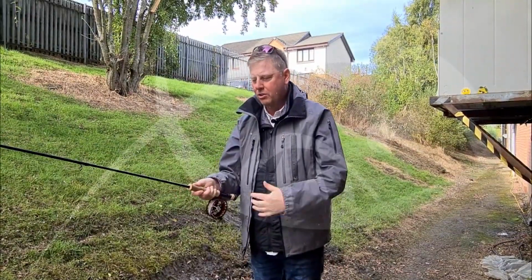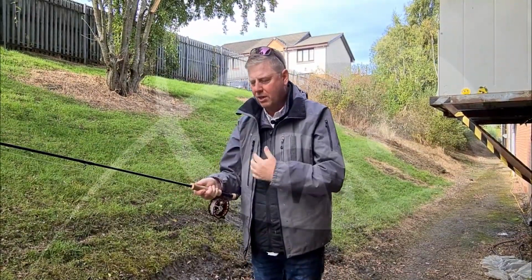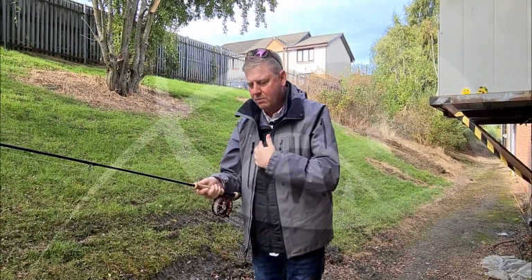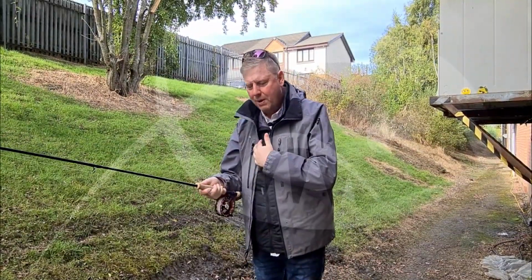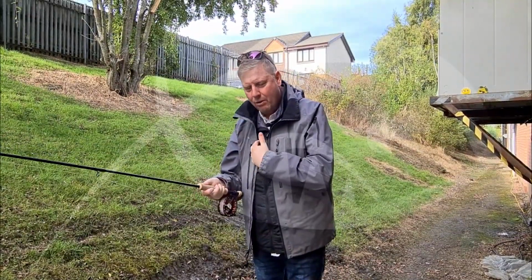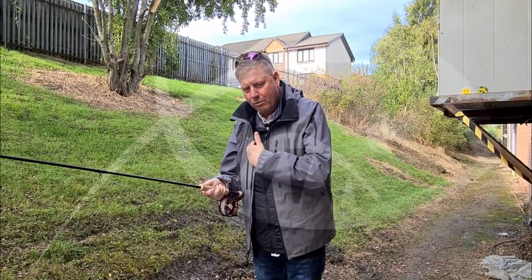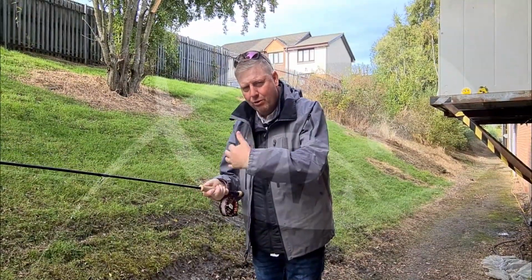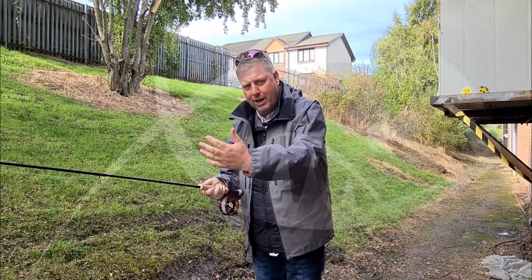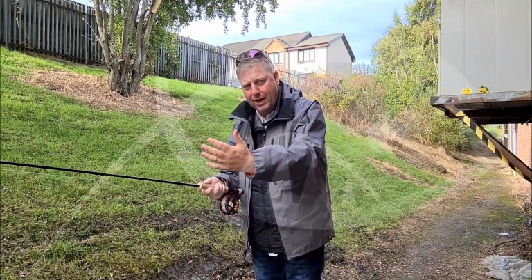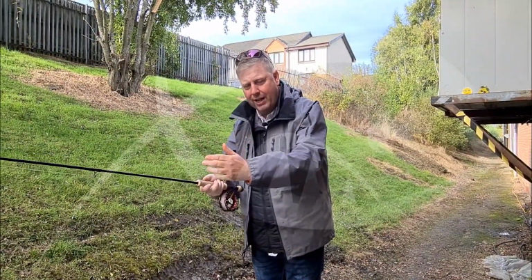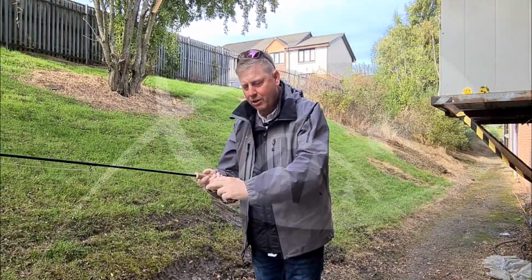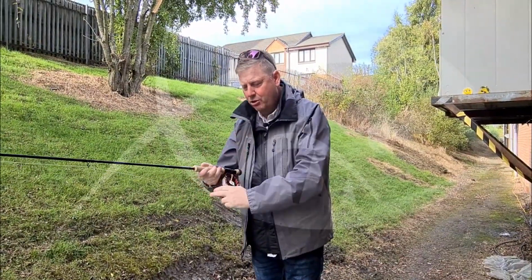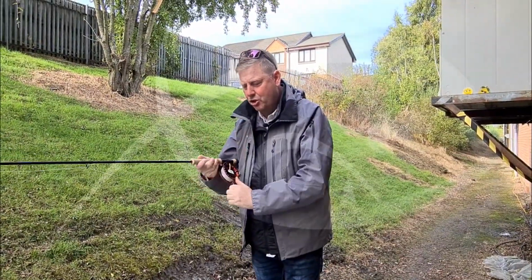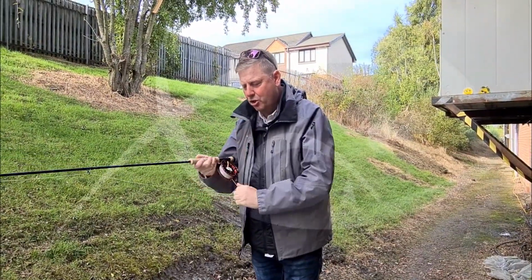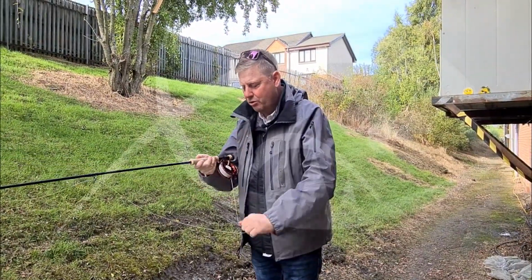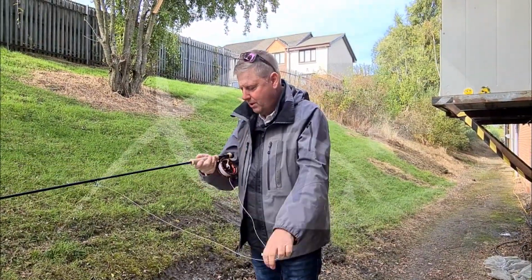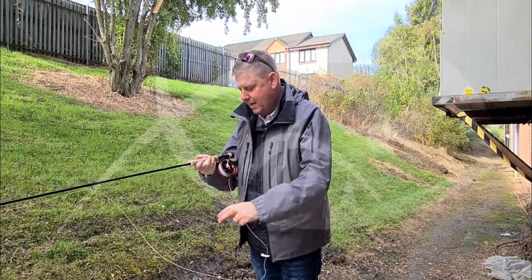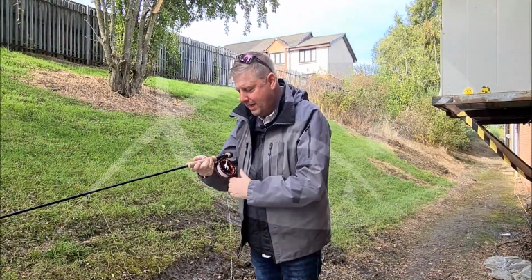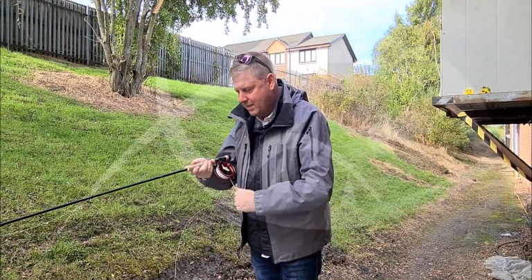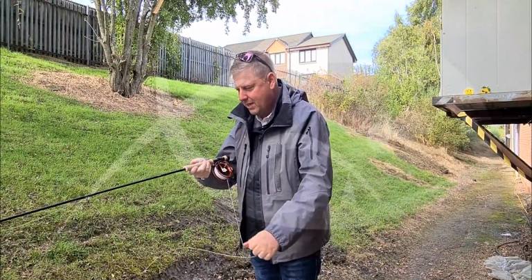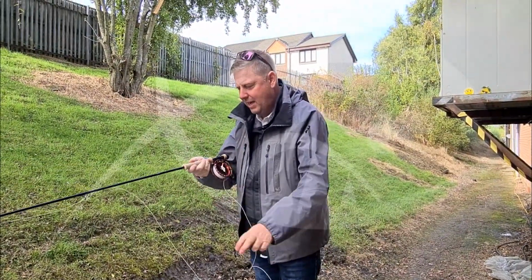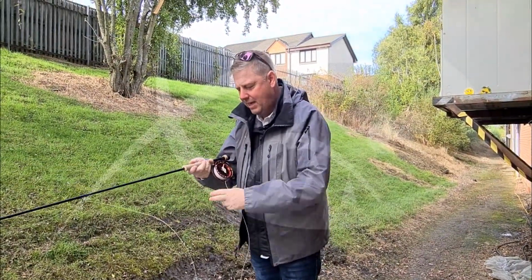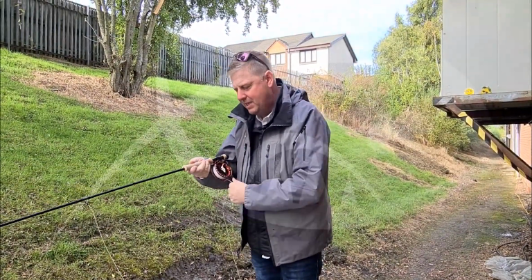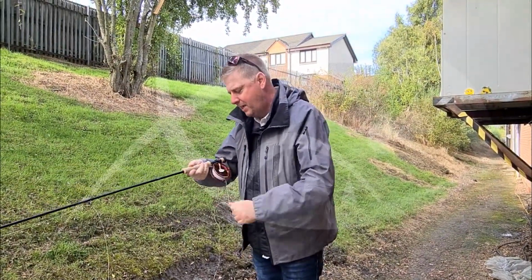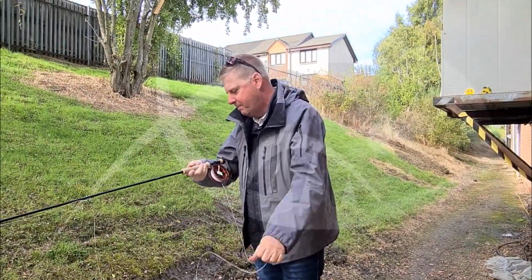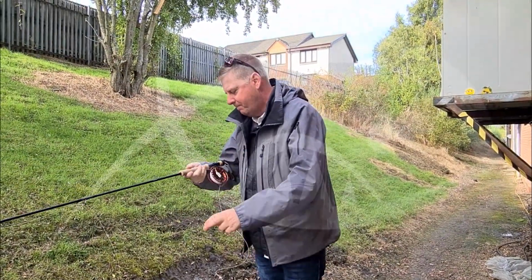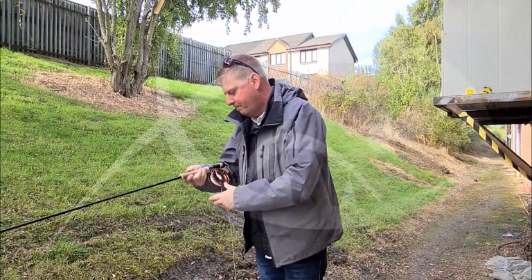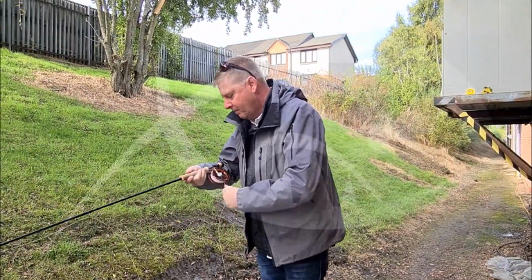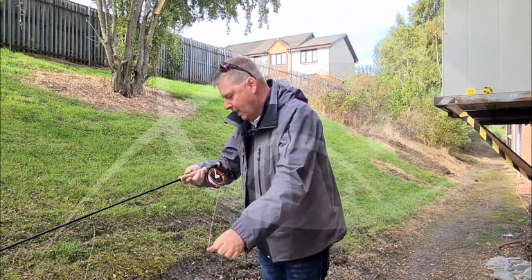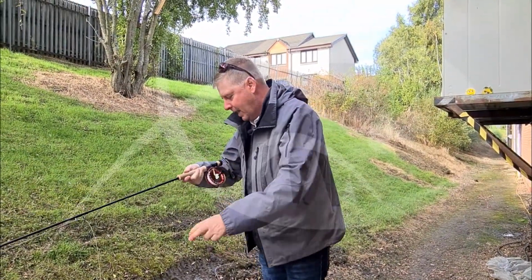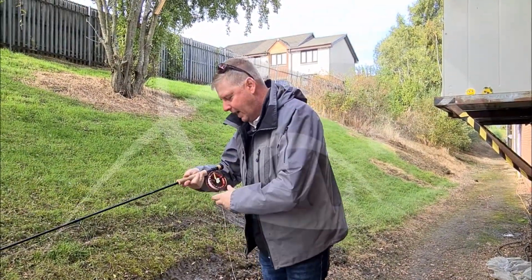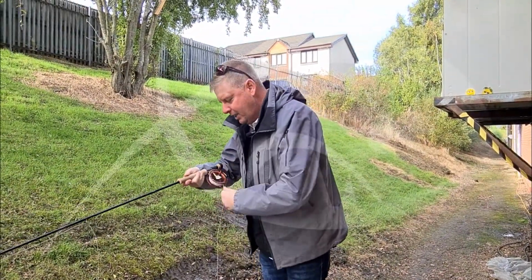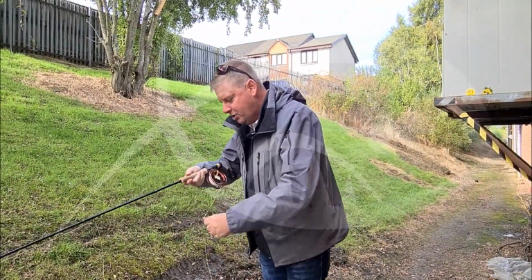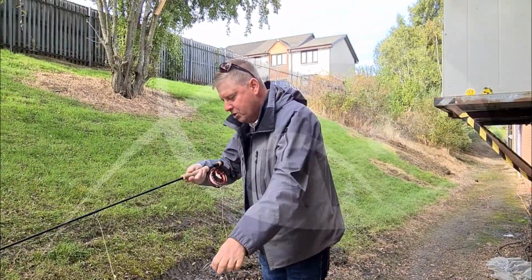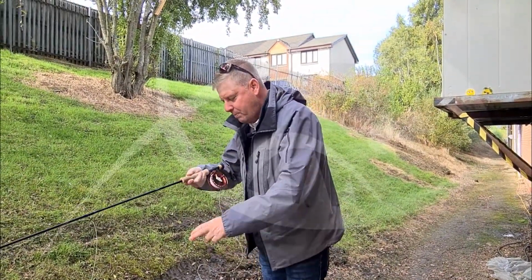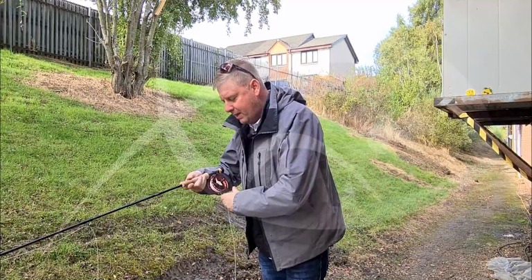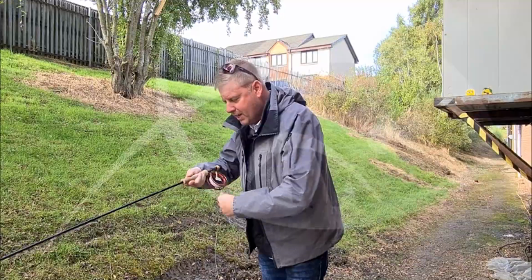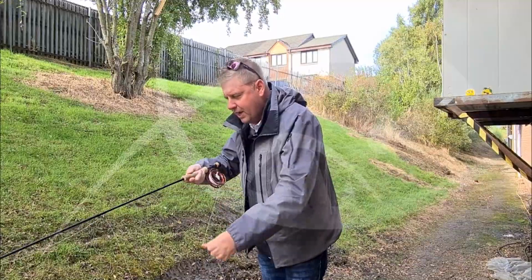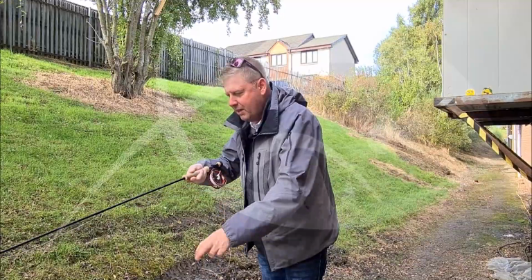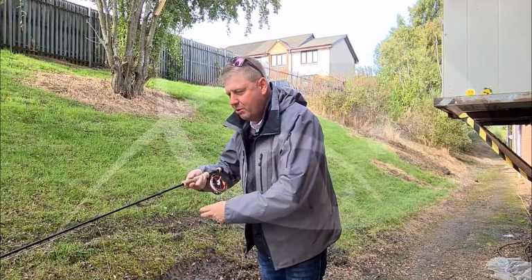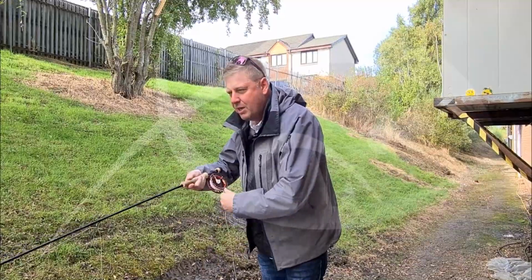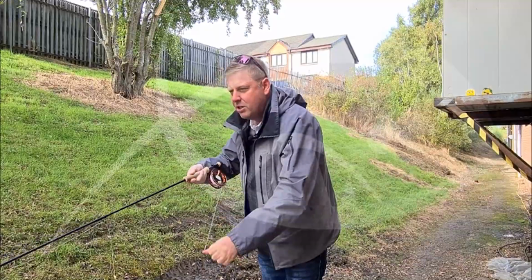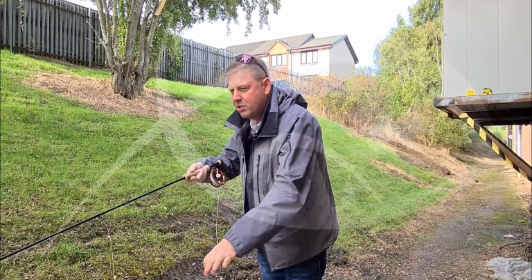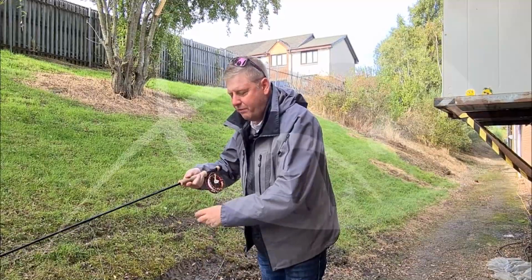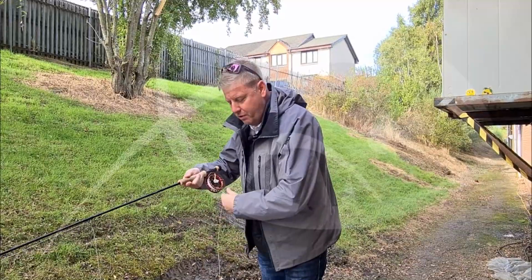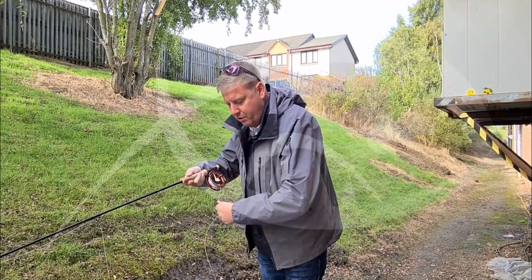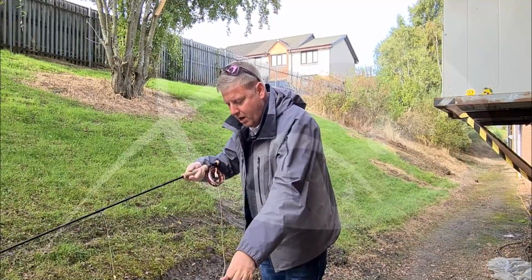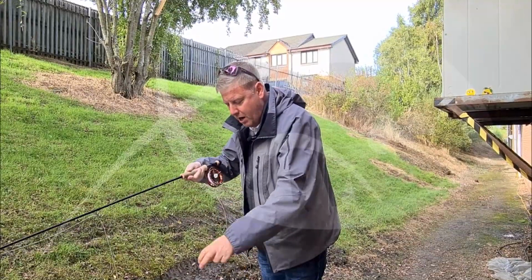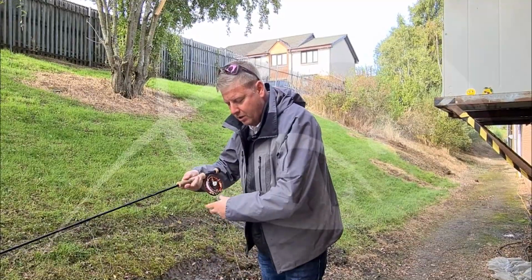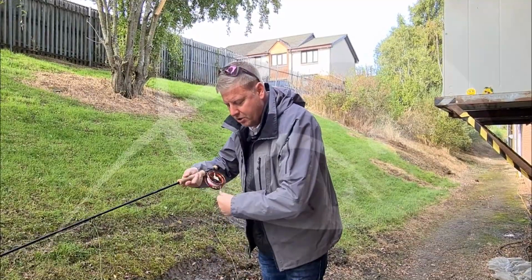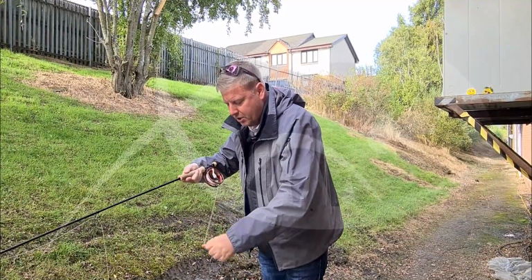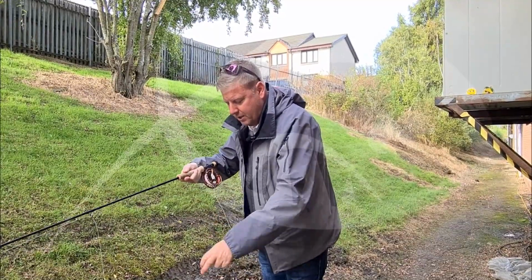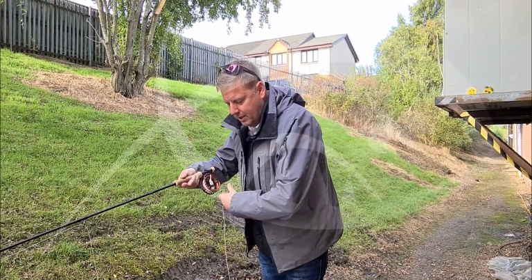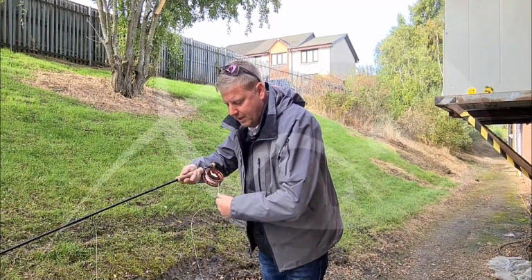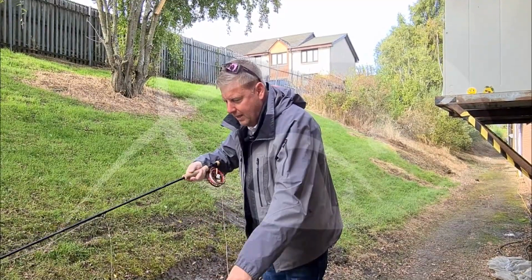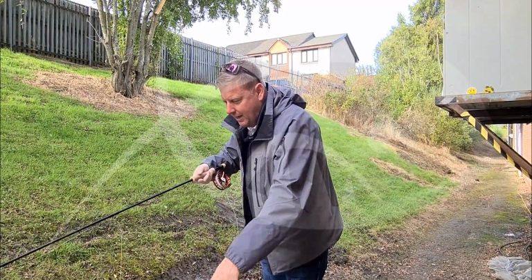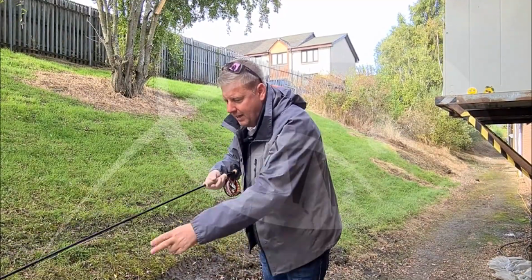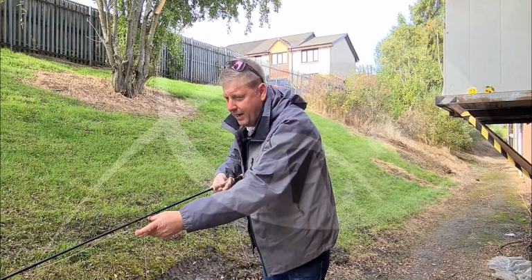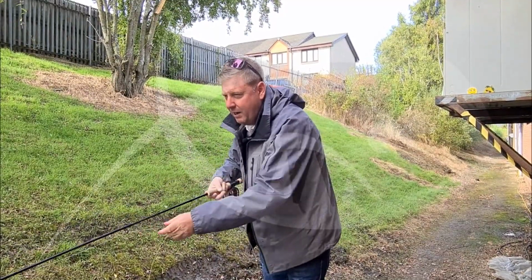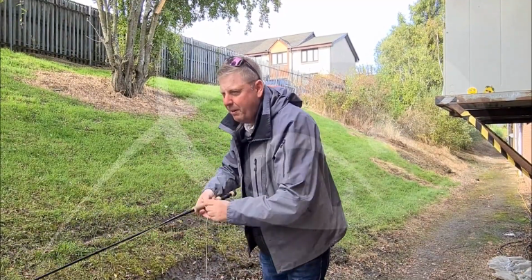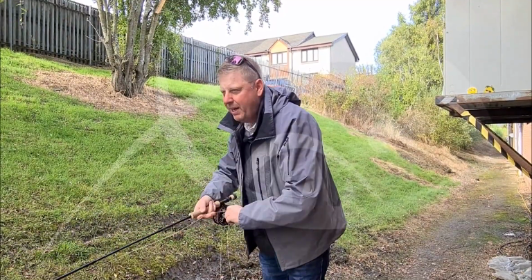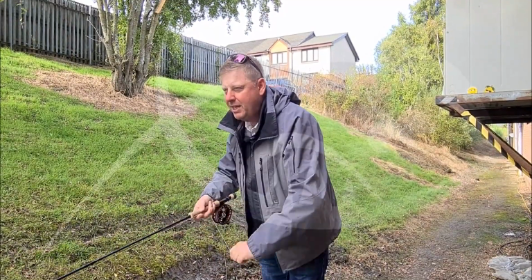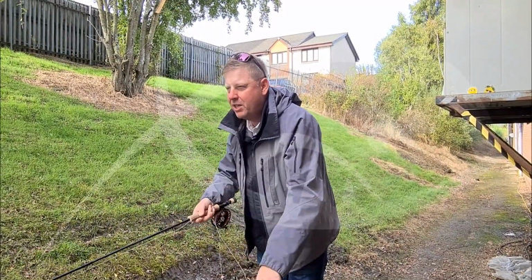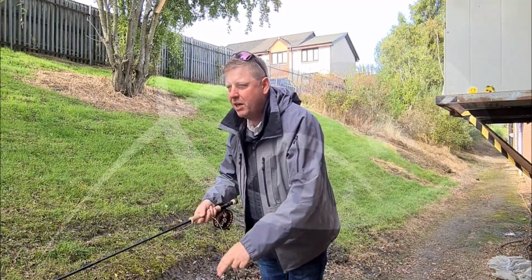Then I can just launch it nice and simply — just like so, launch, boom! It gives me a really good shoot, nice and easy. It just makes getting those extra few yards a little bit easier.